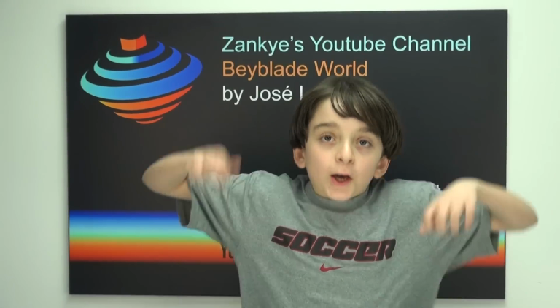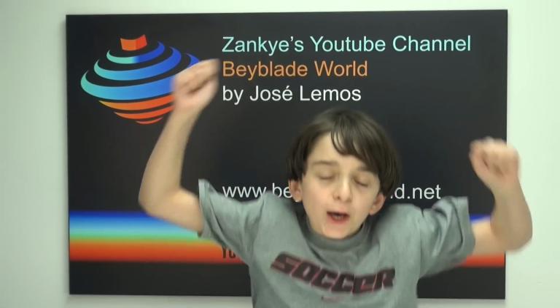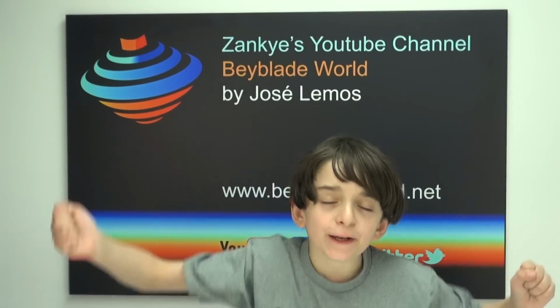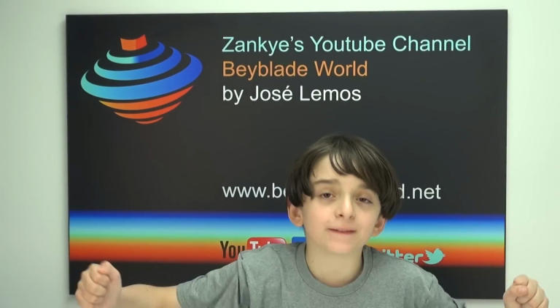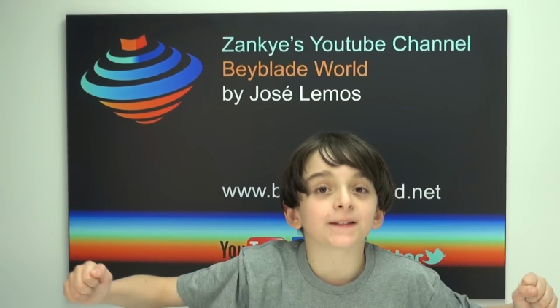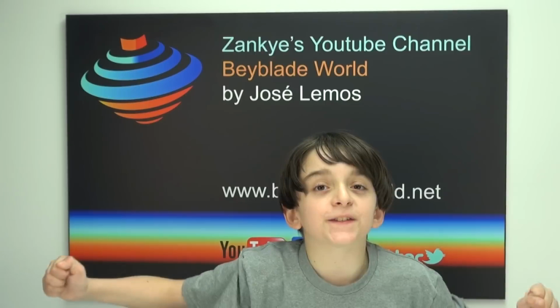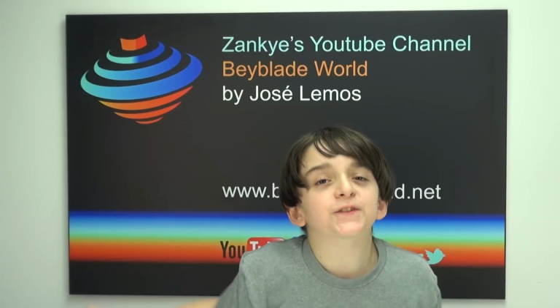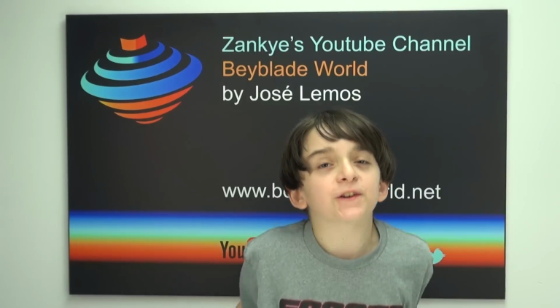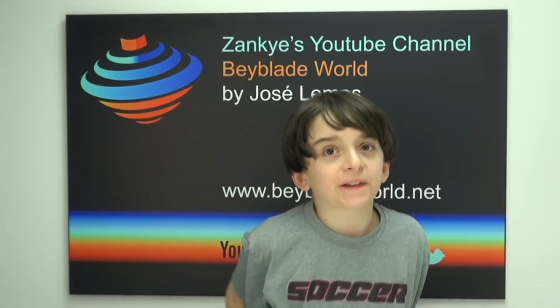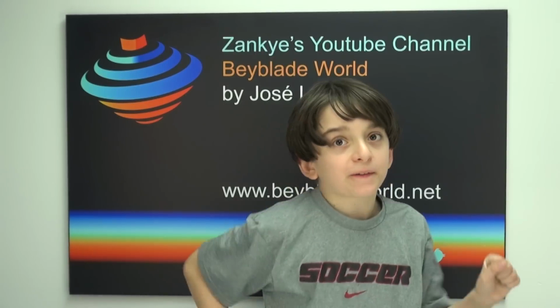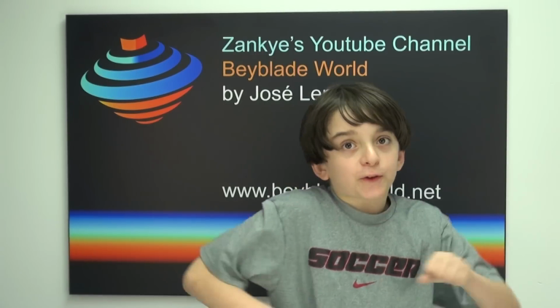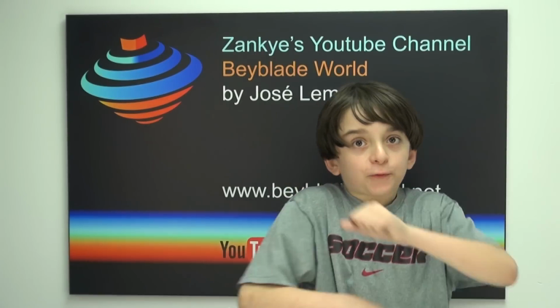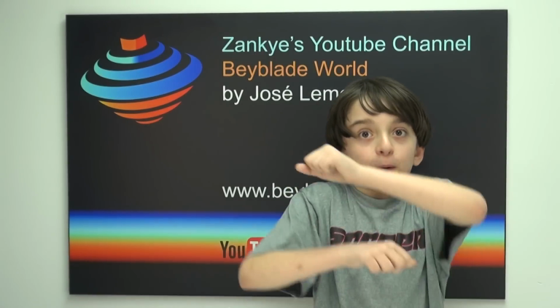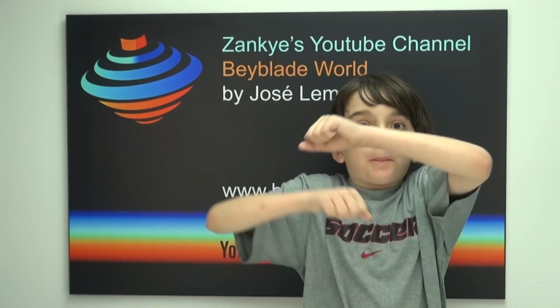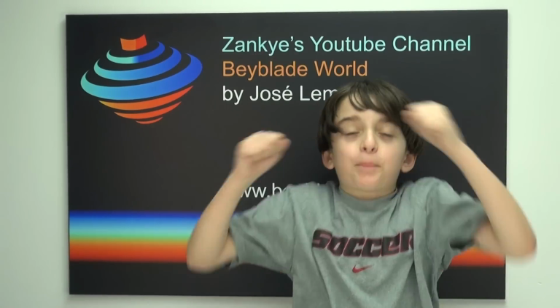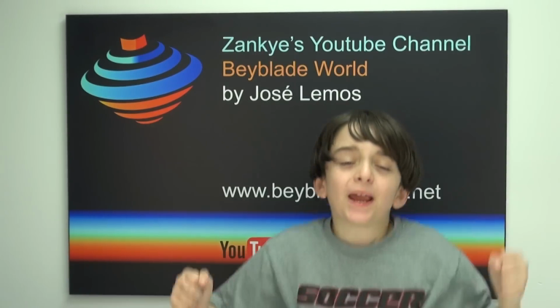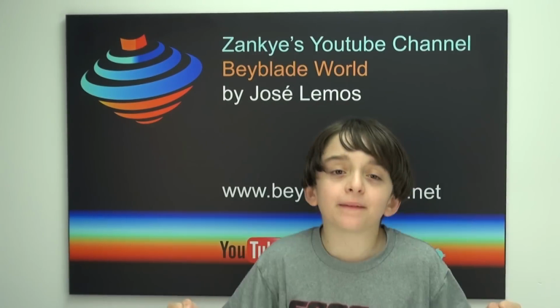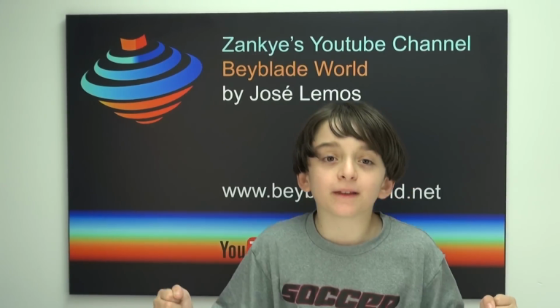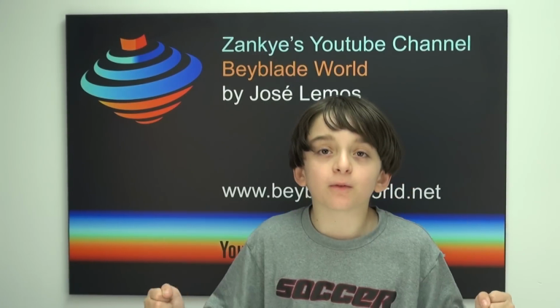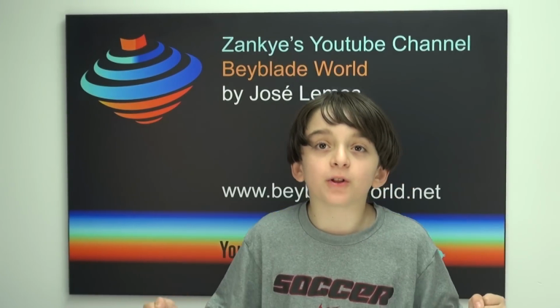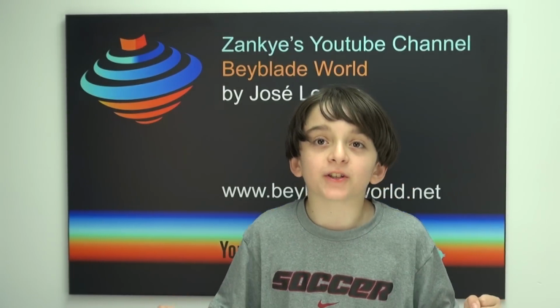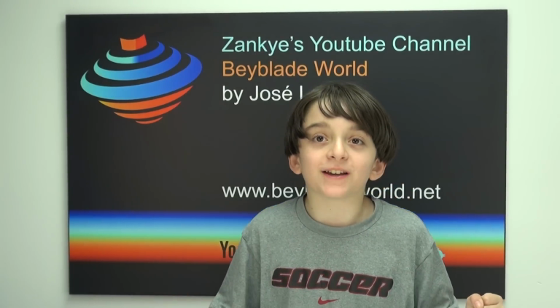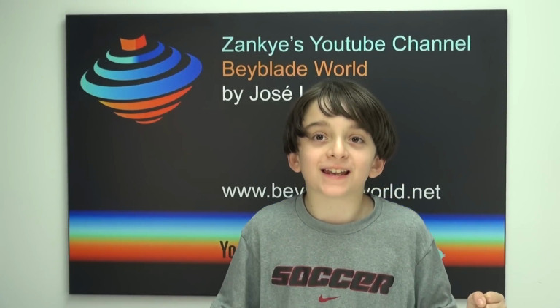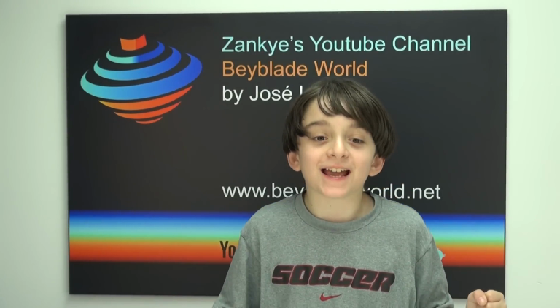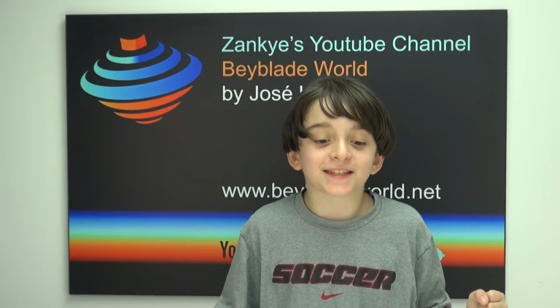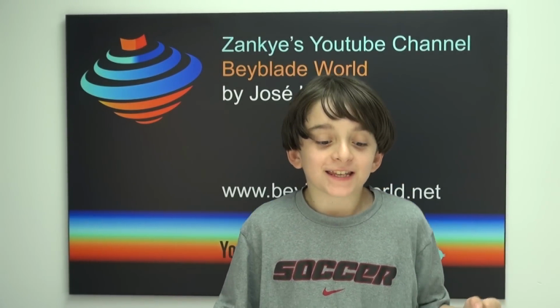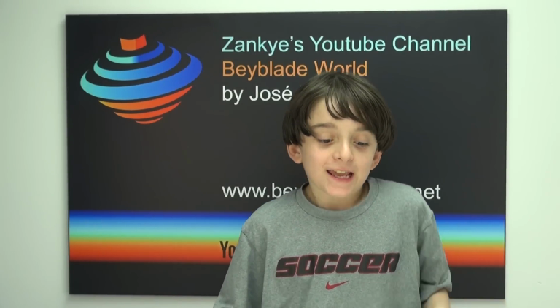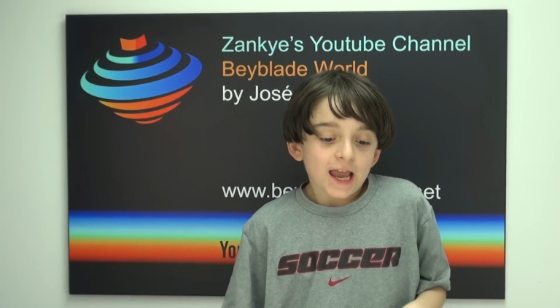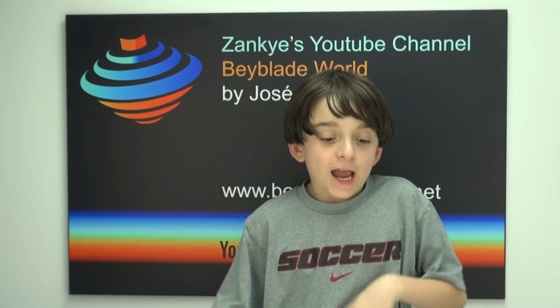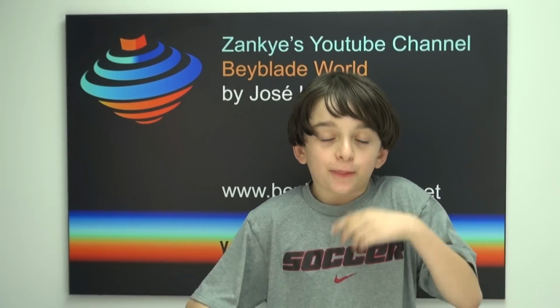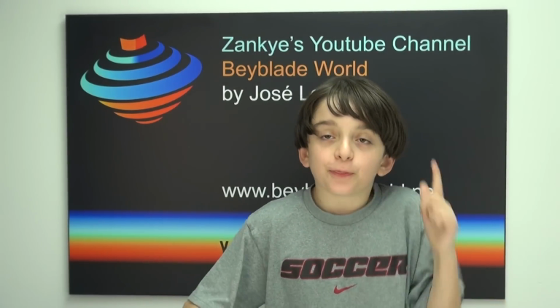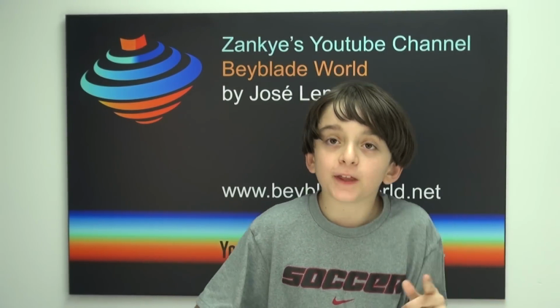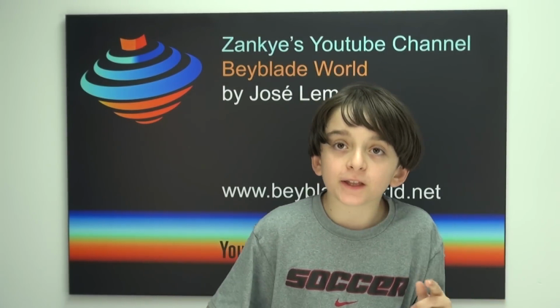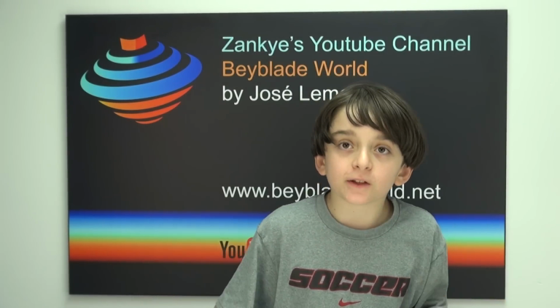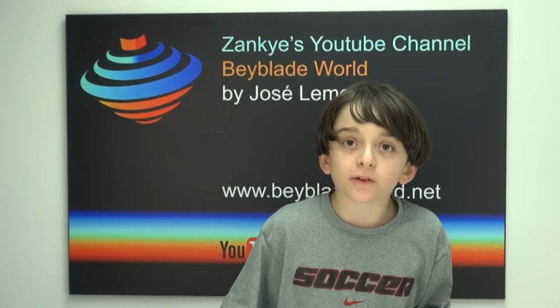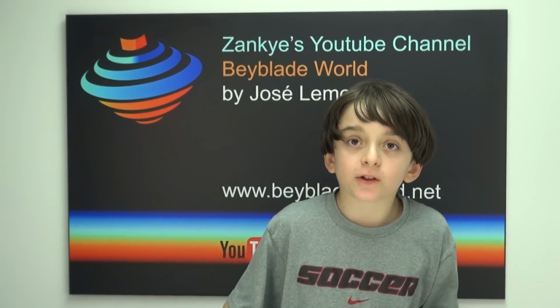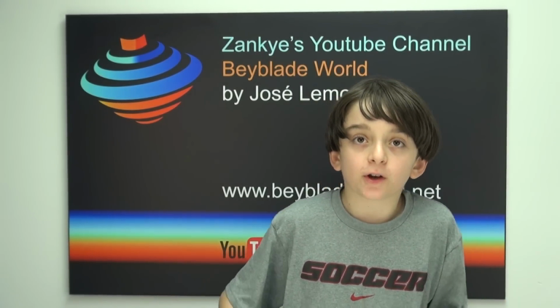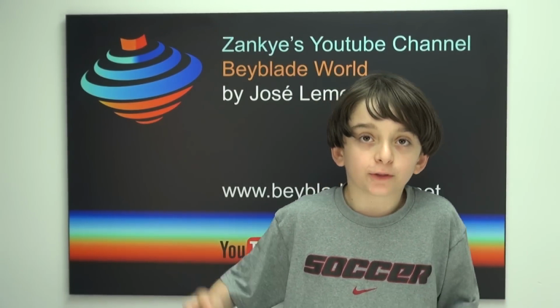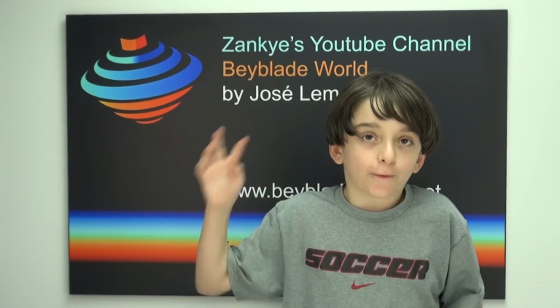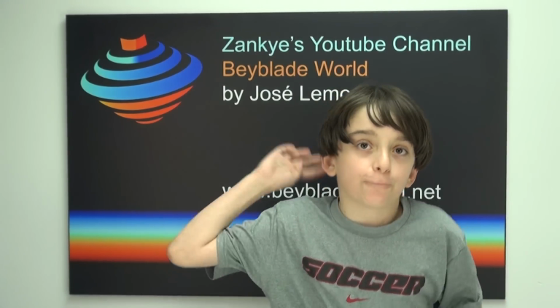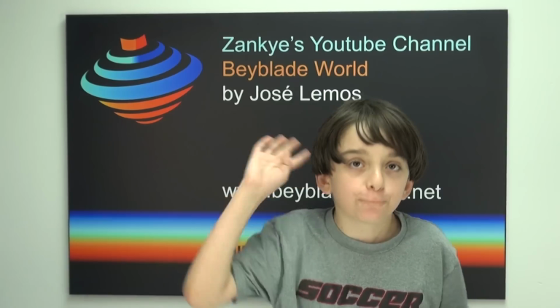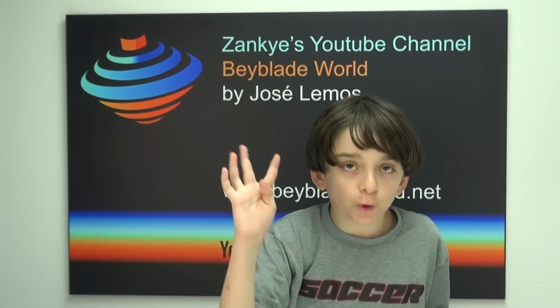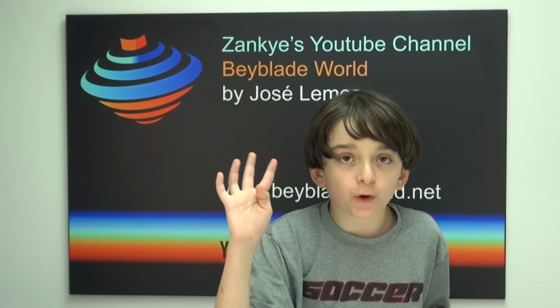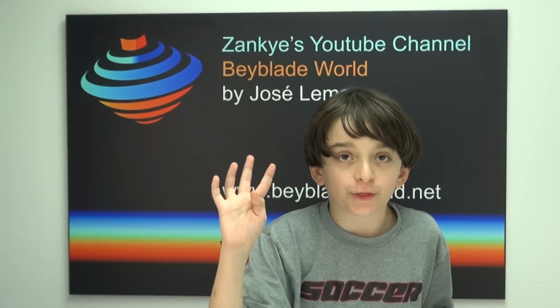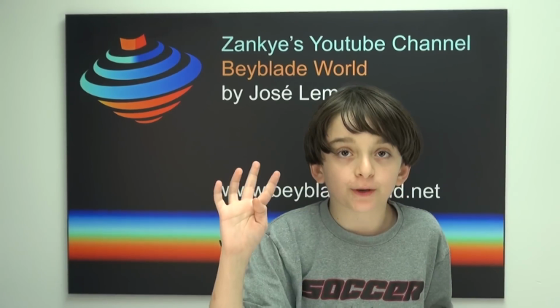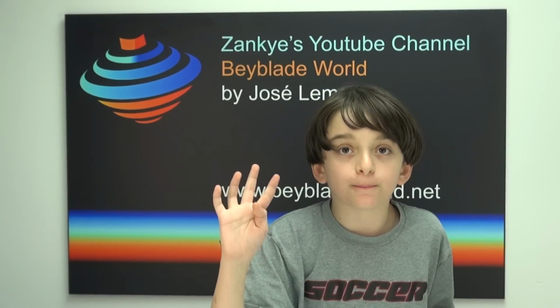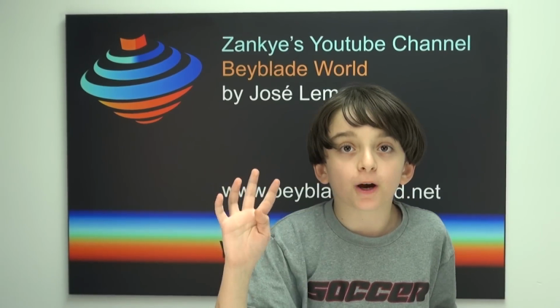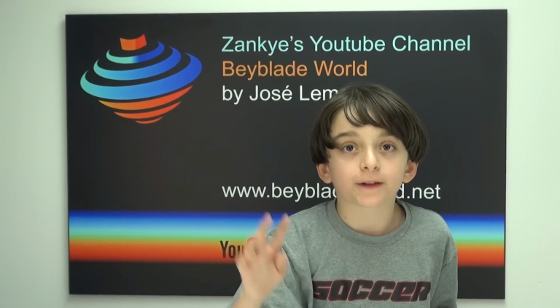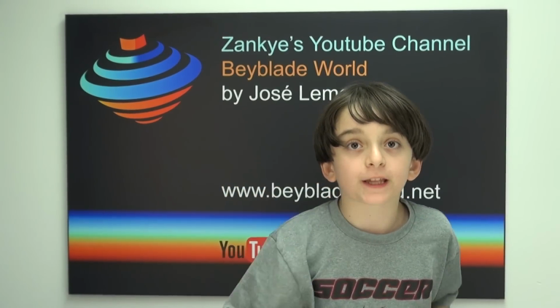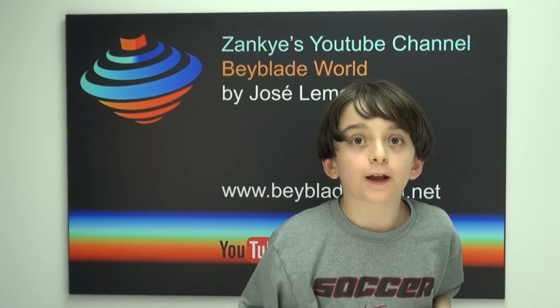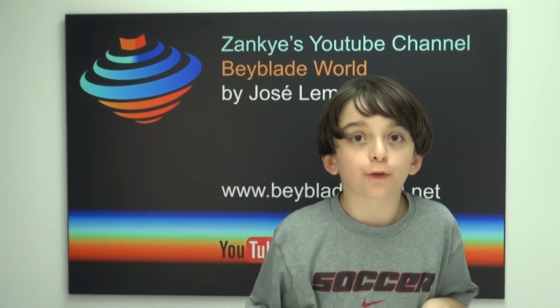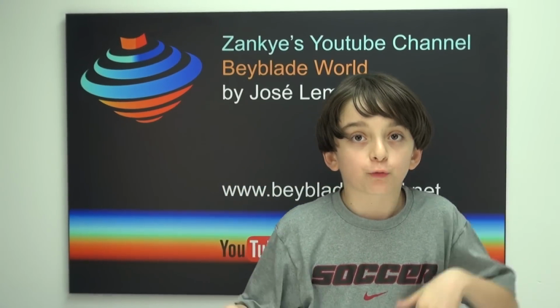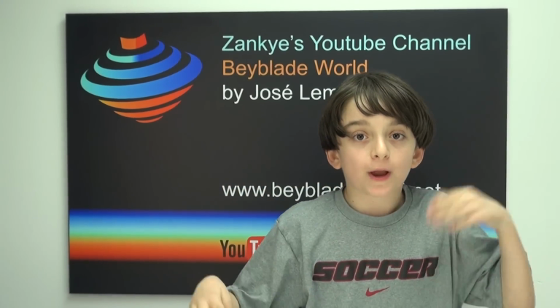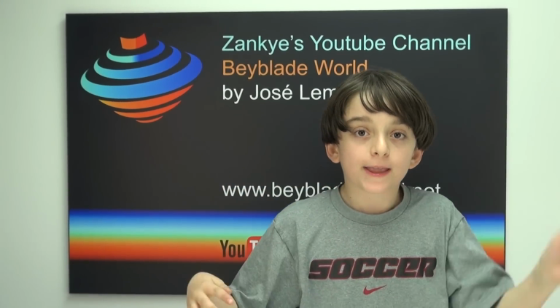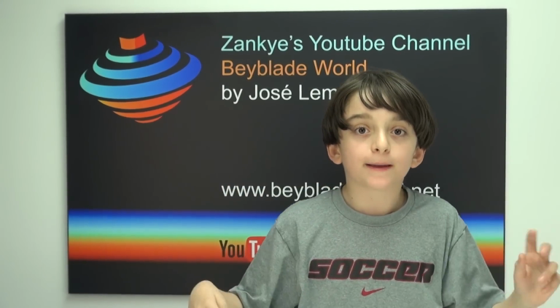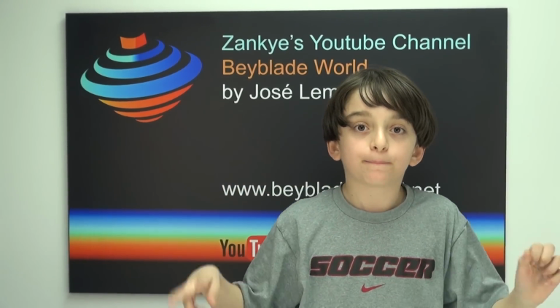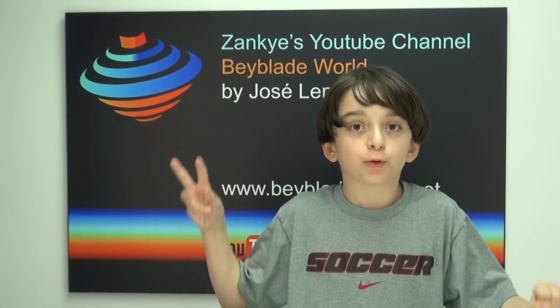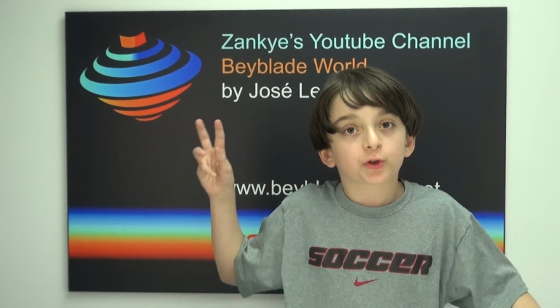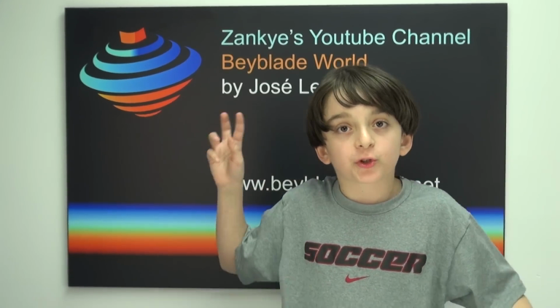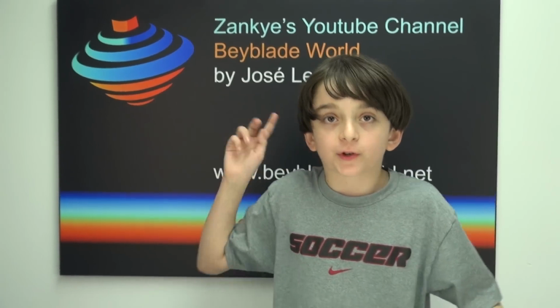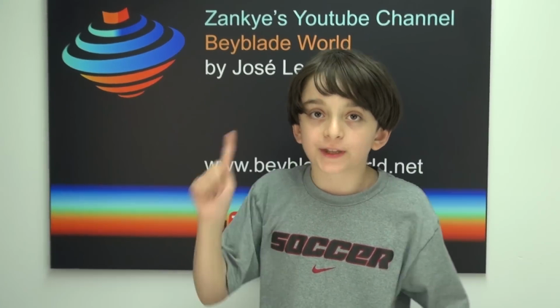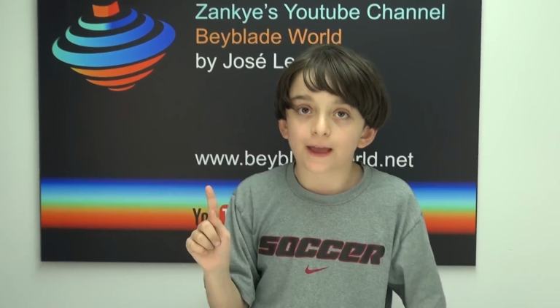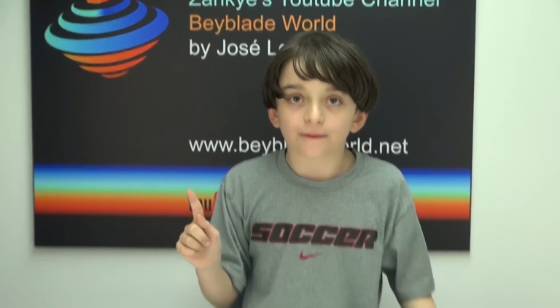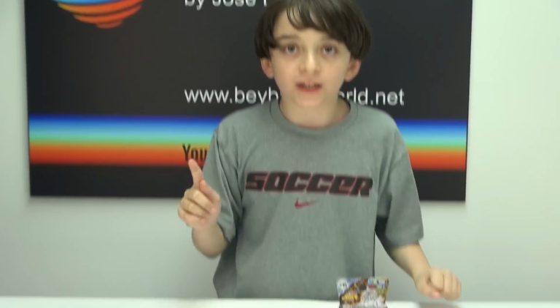Hi, this is Joseph Ellis from BaybladeWorld.net and this is the 4th unboxing of the Random Booster 7.